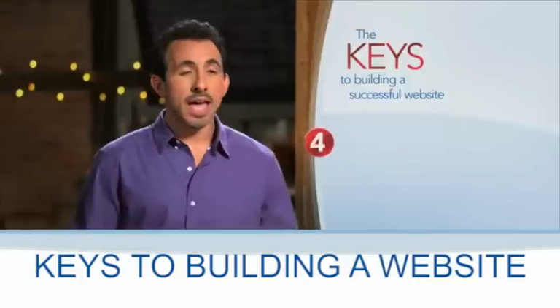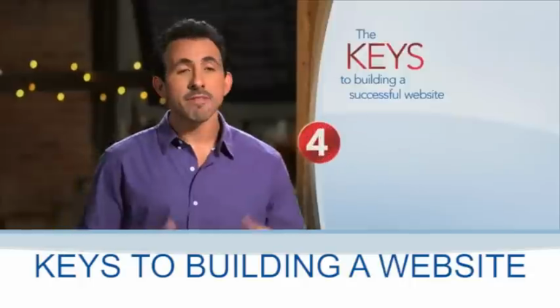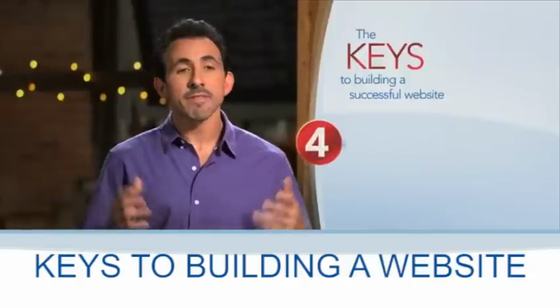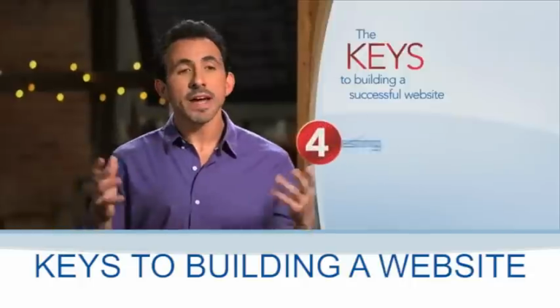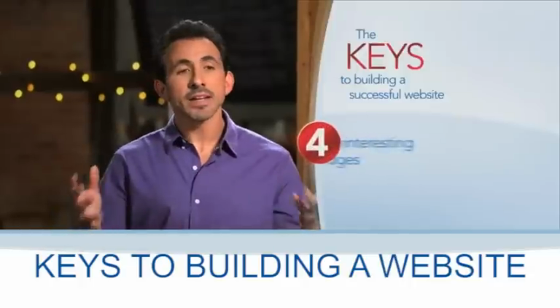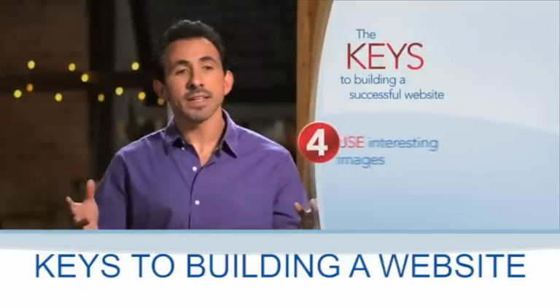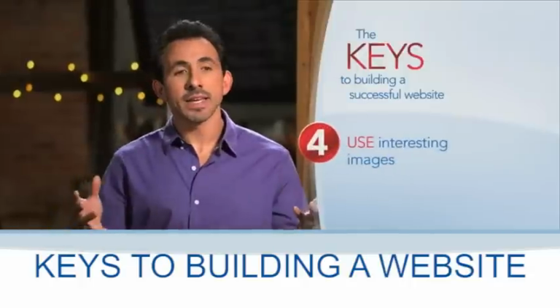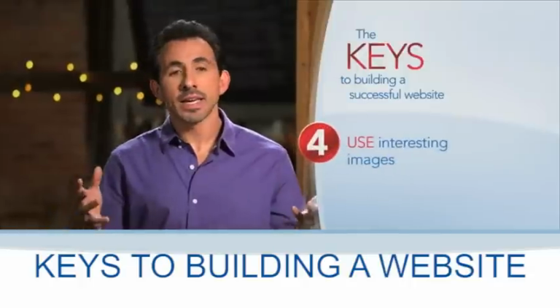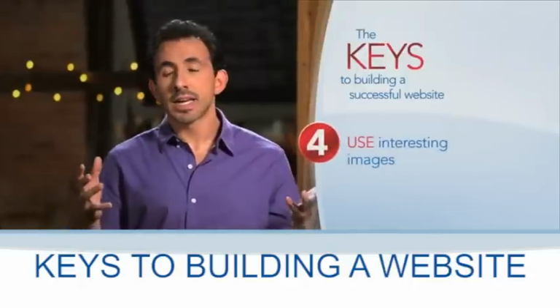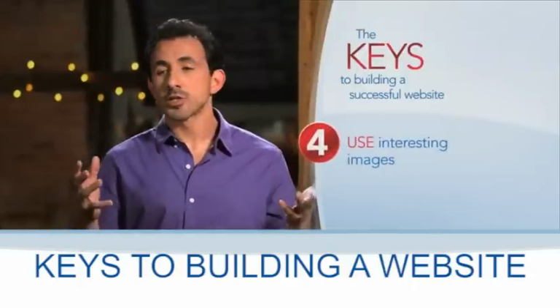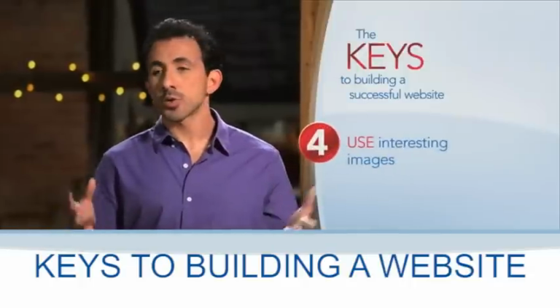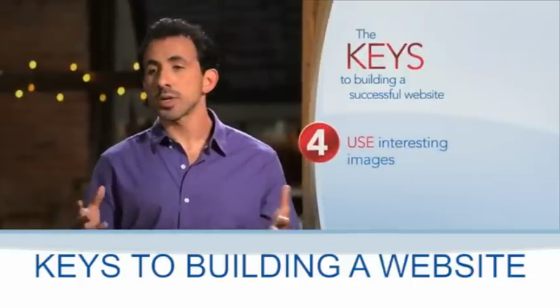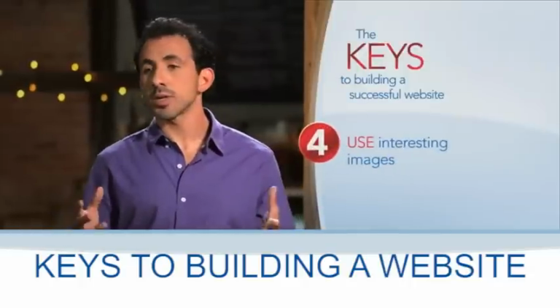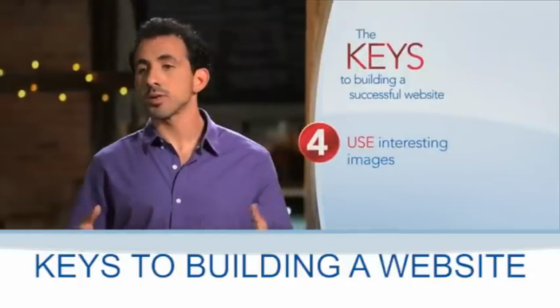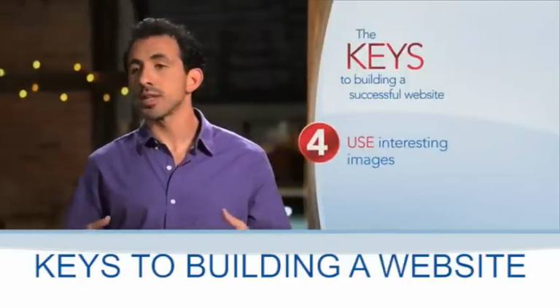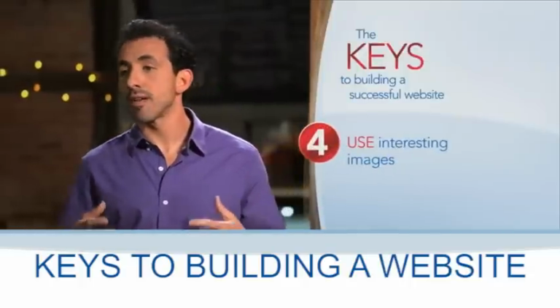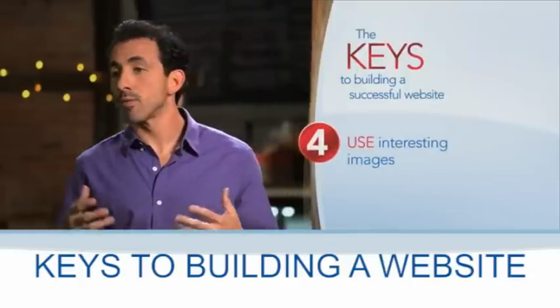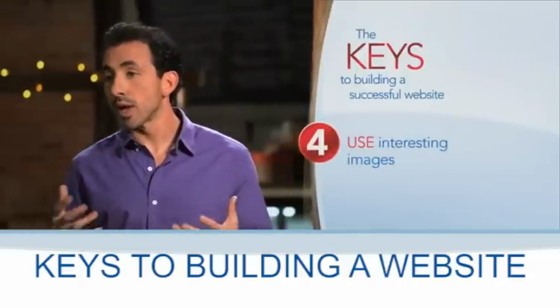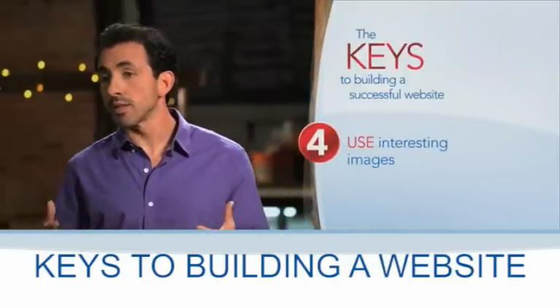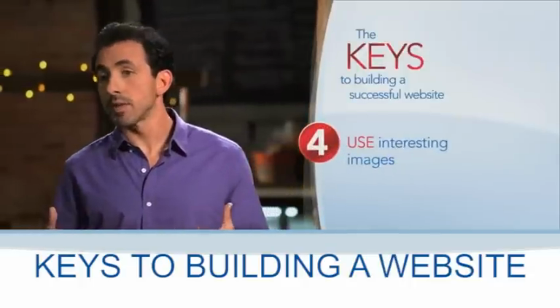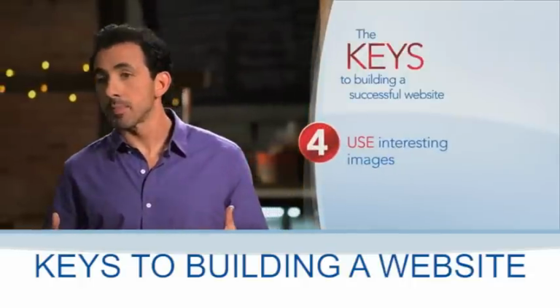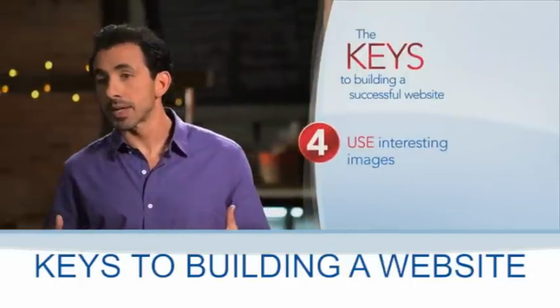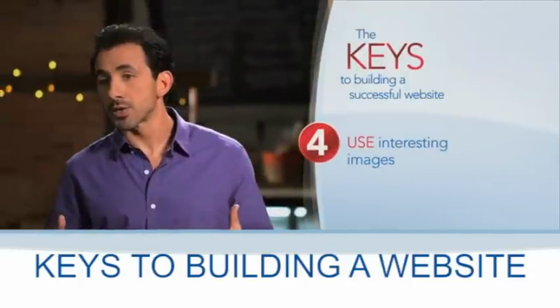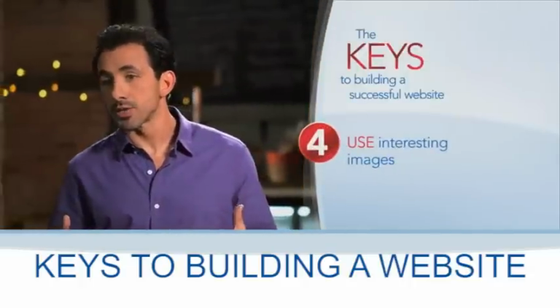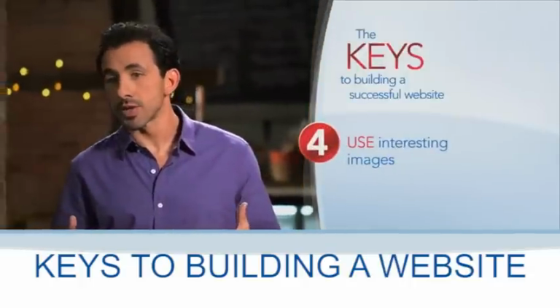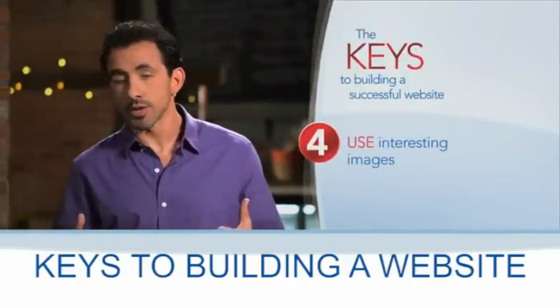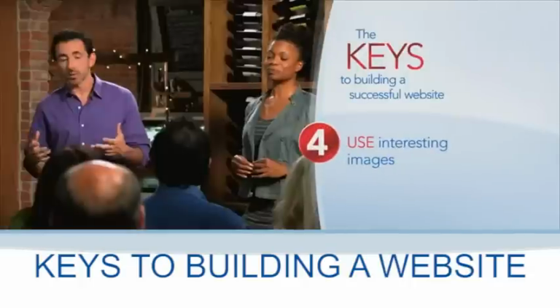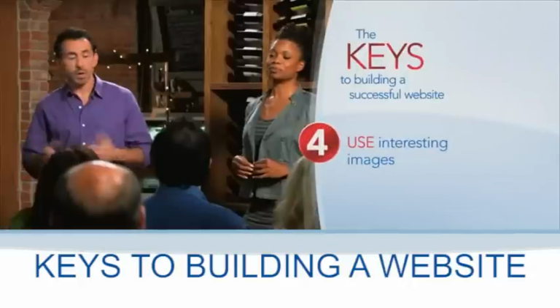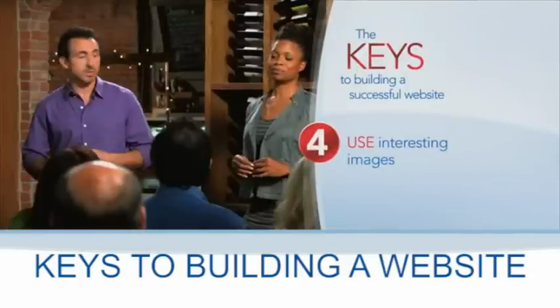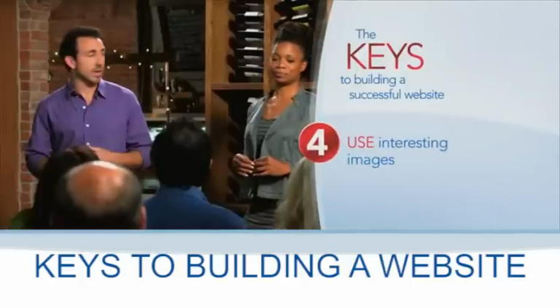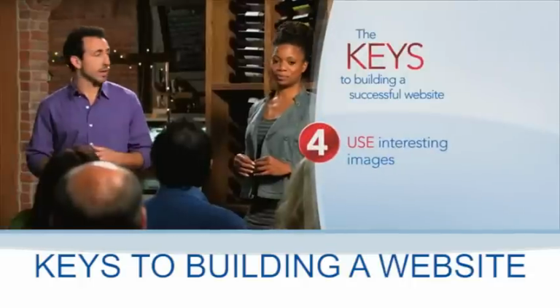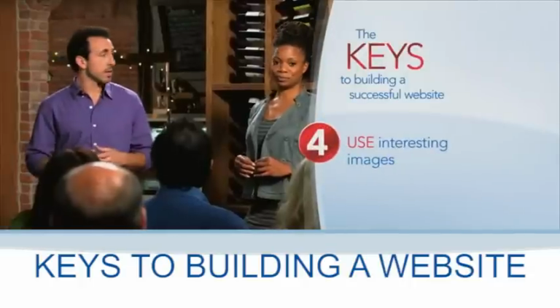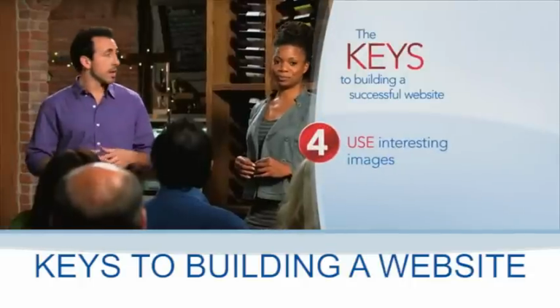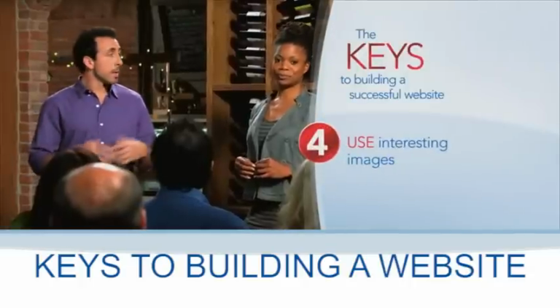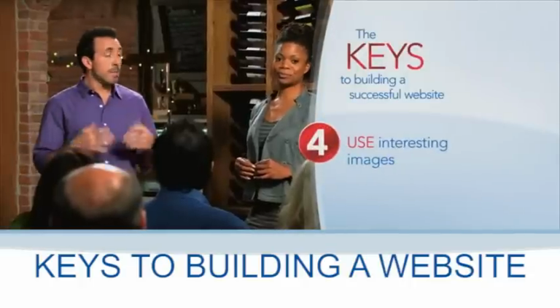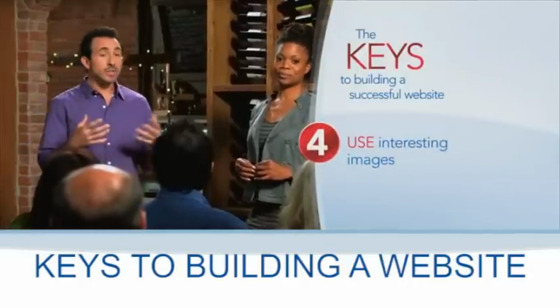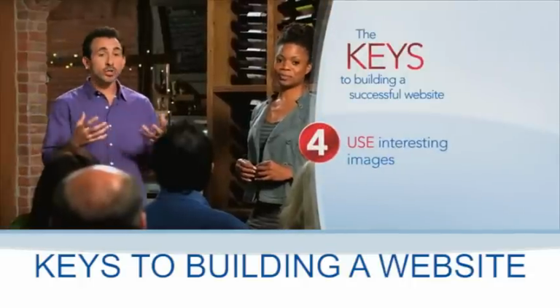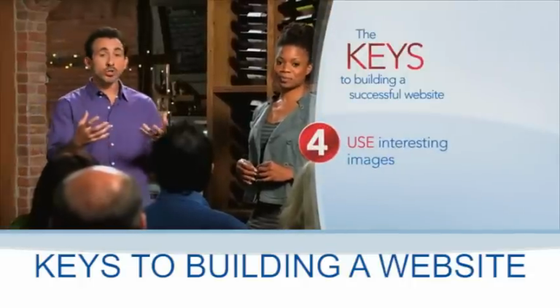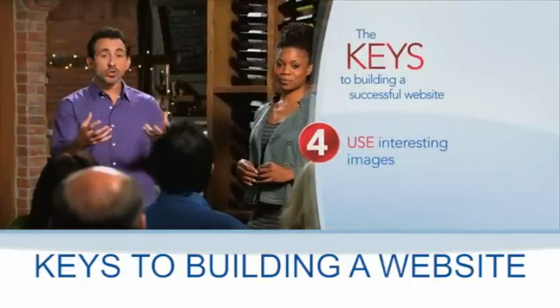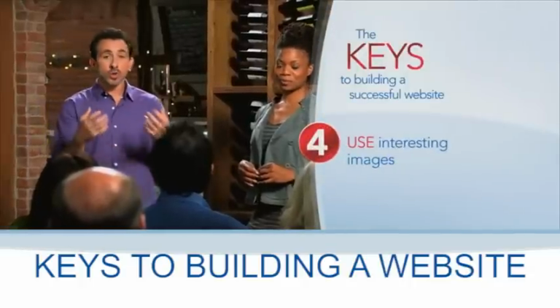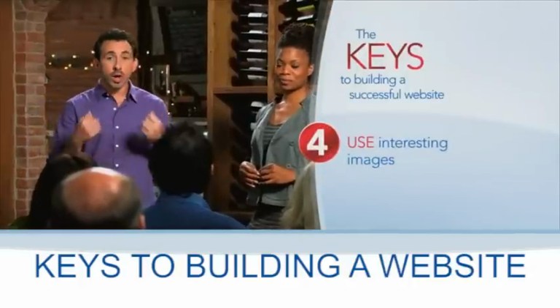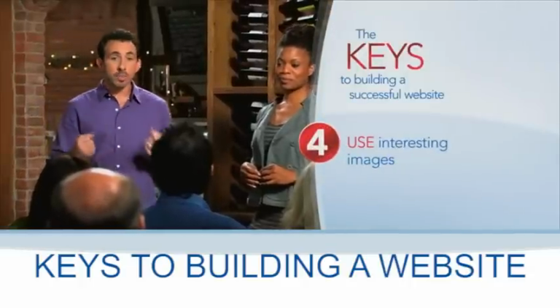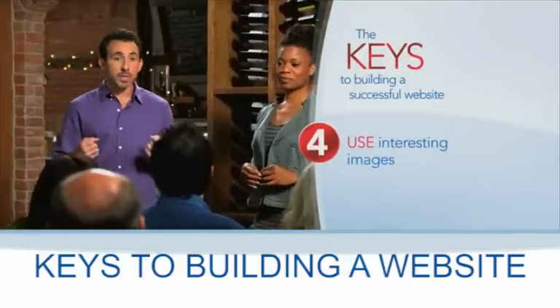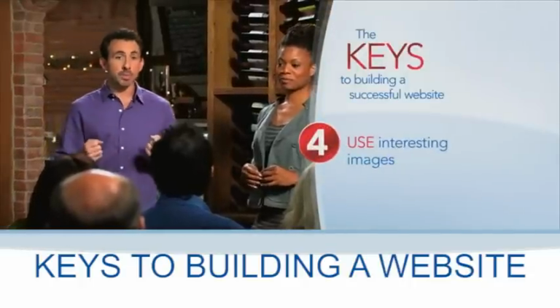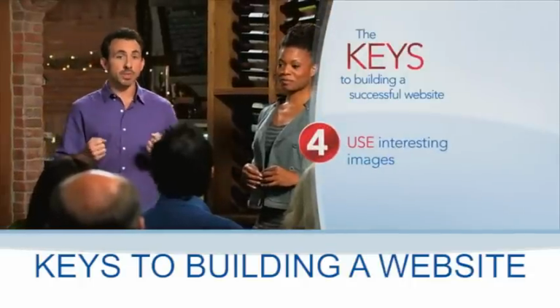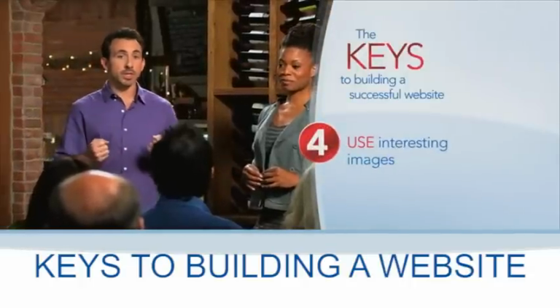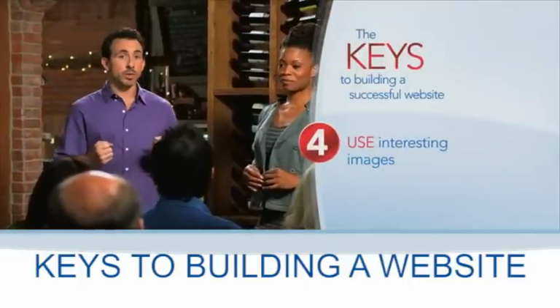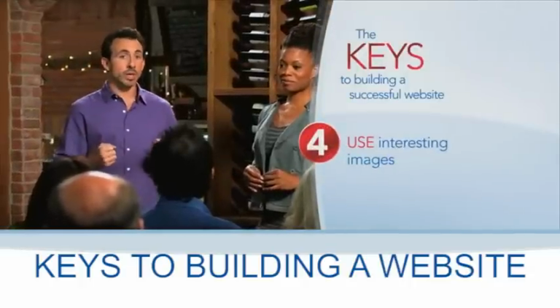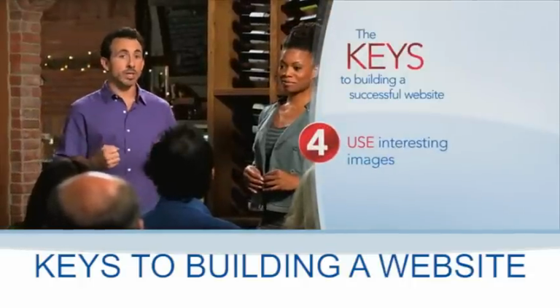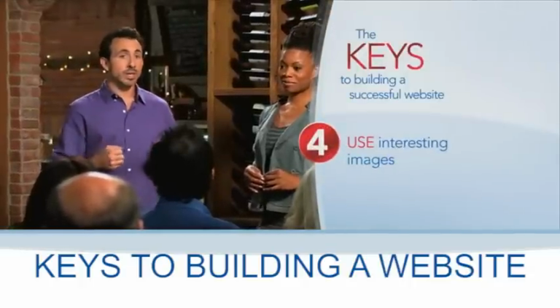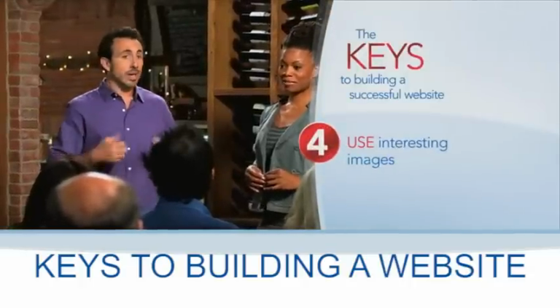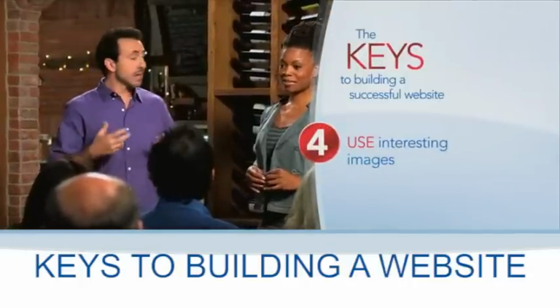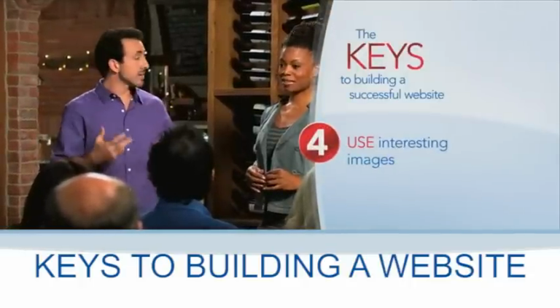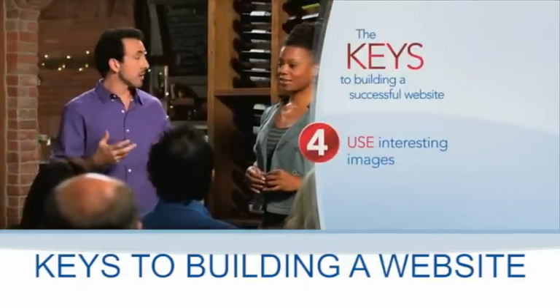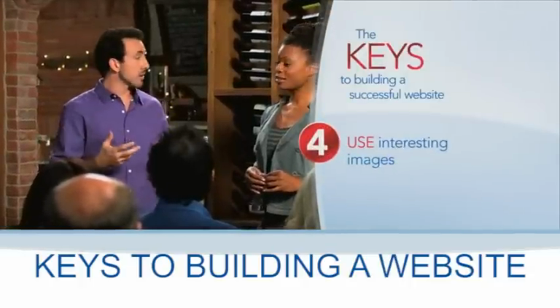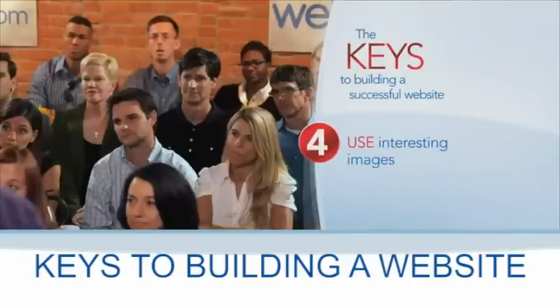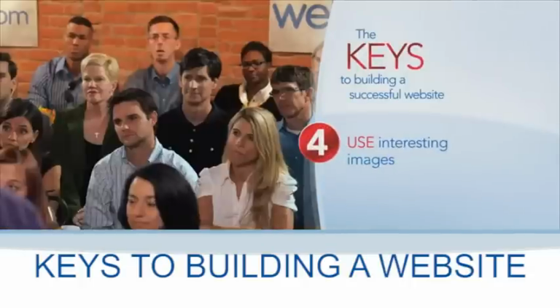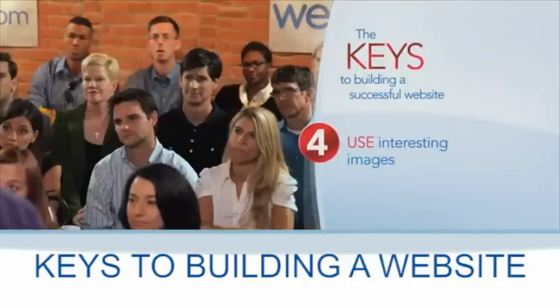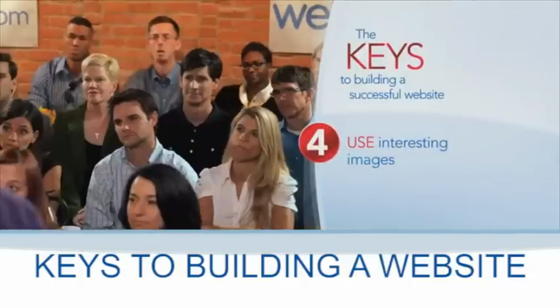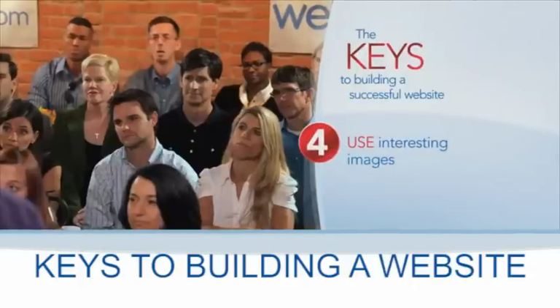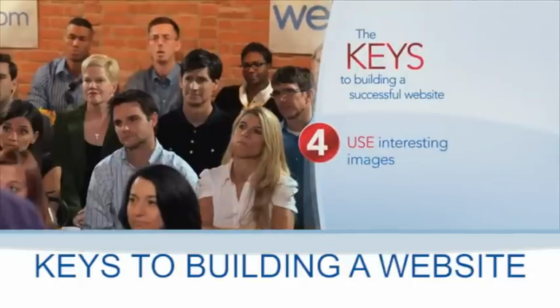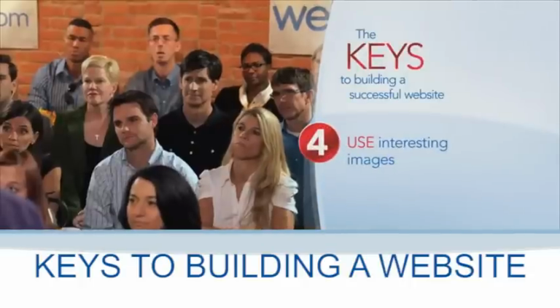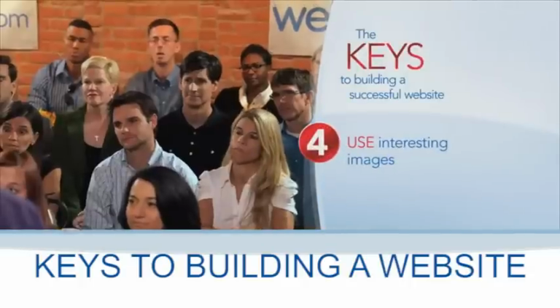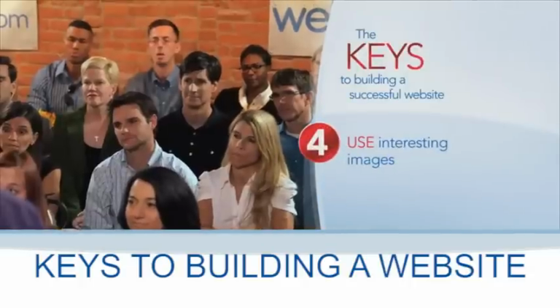And finally, it's critical to have relevant pictures on your website. Pictures draw people in quickly and tell them what you do.